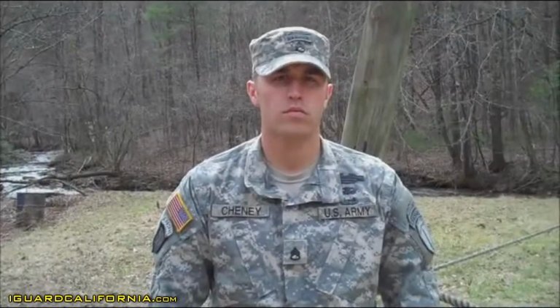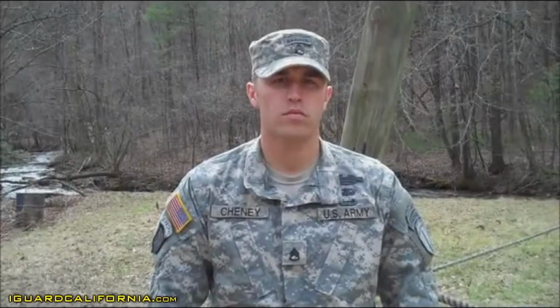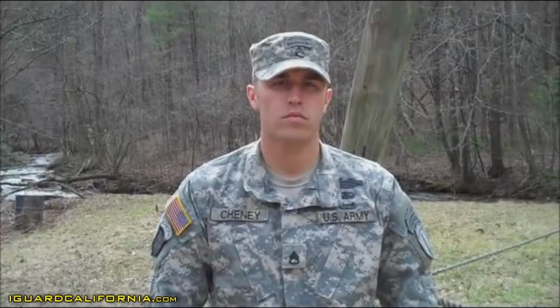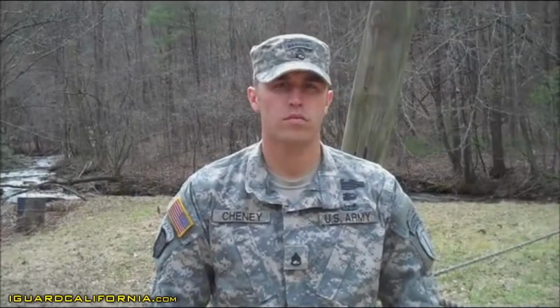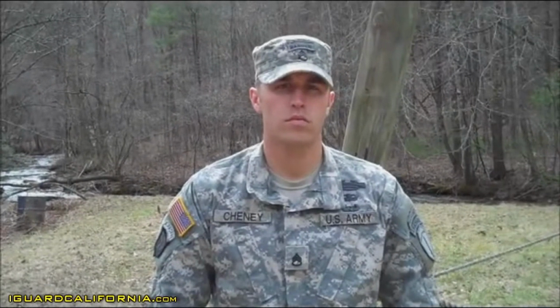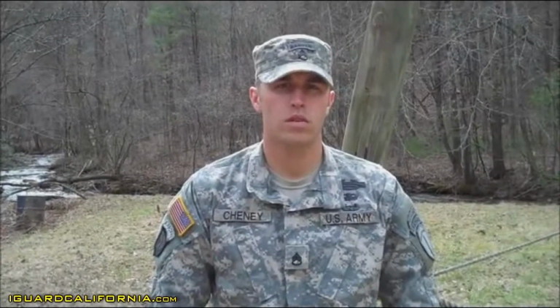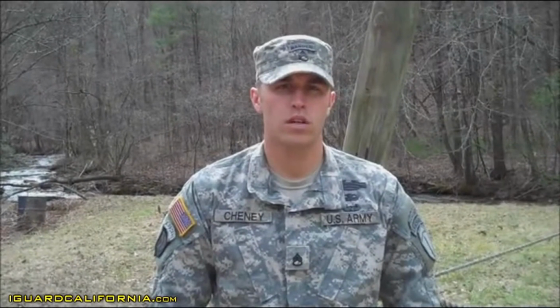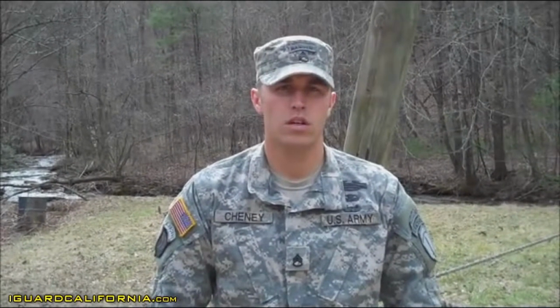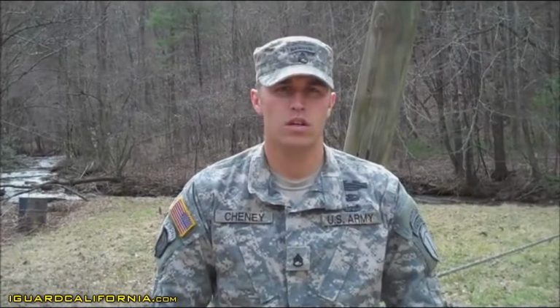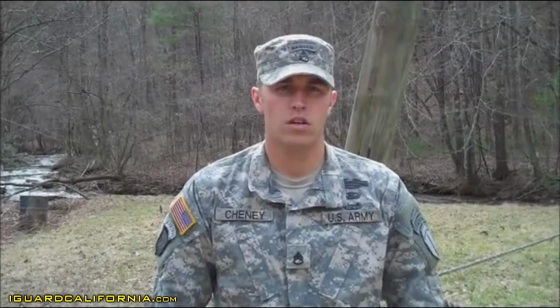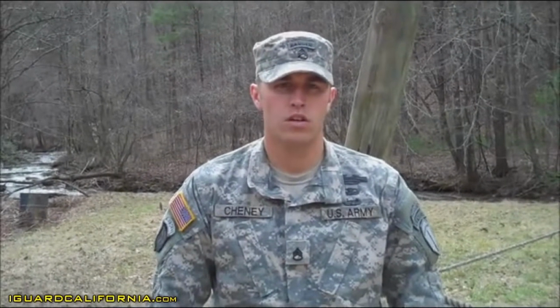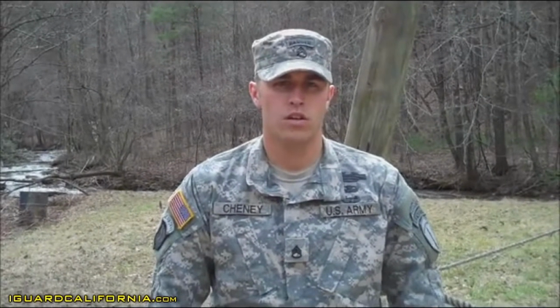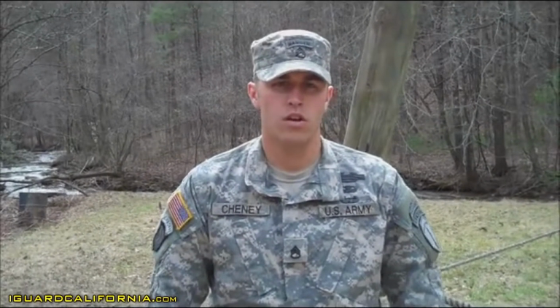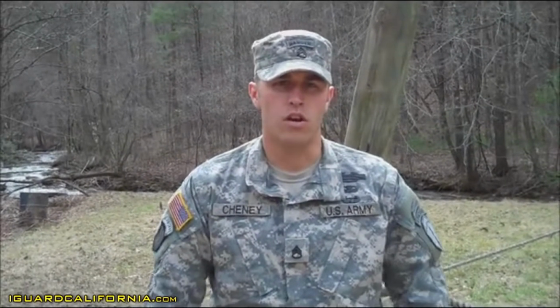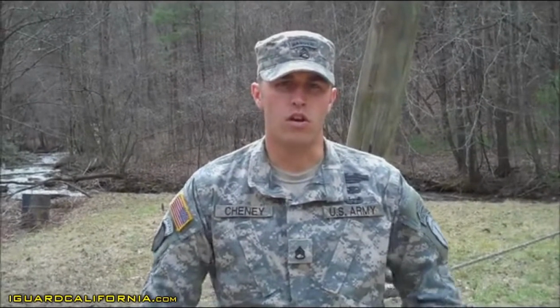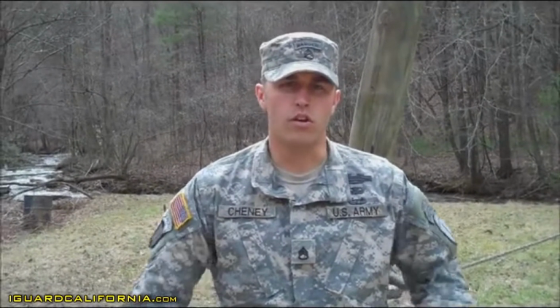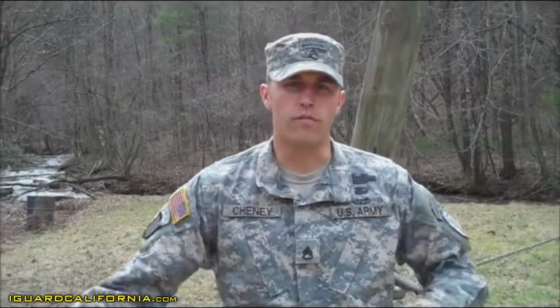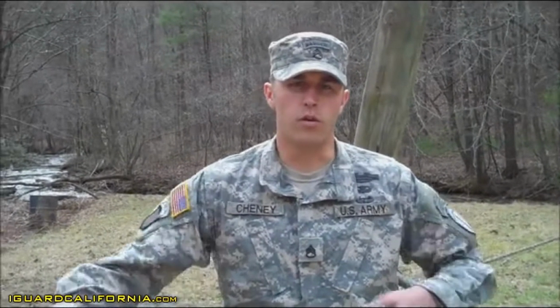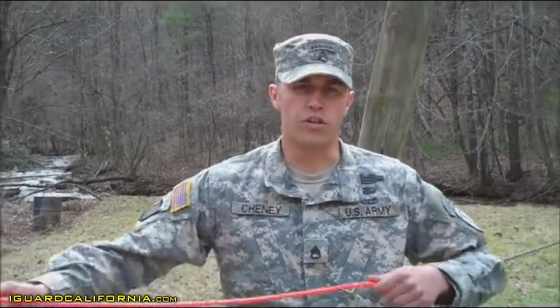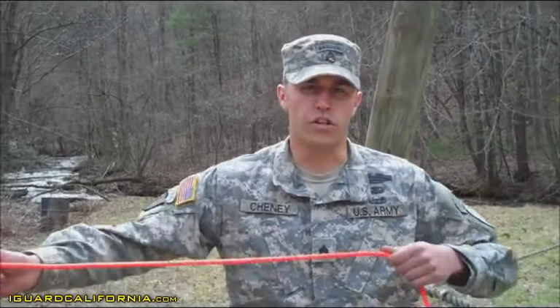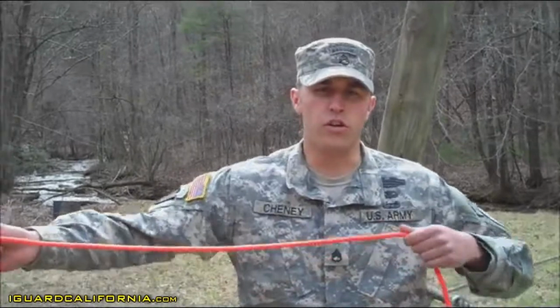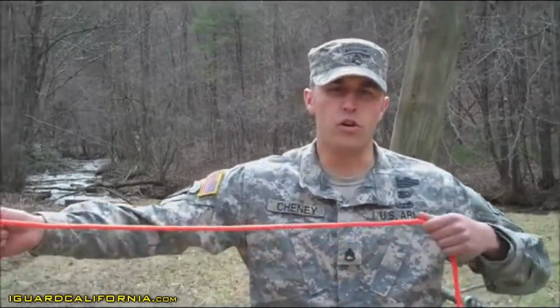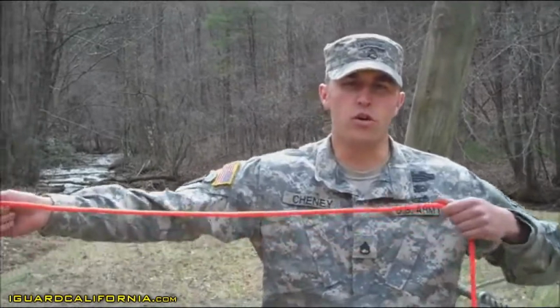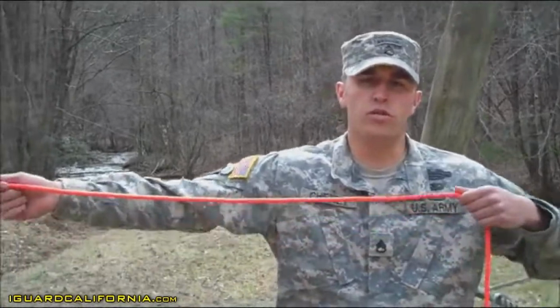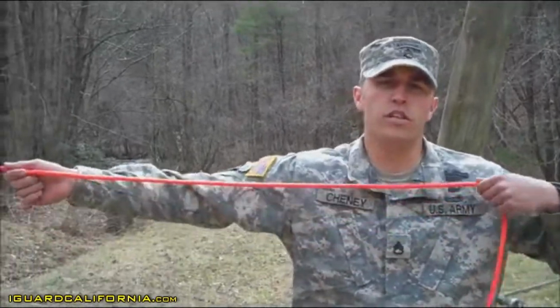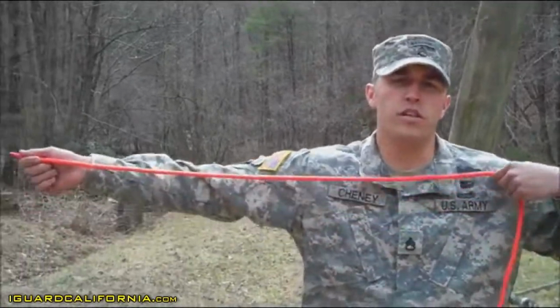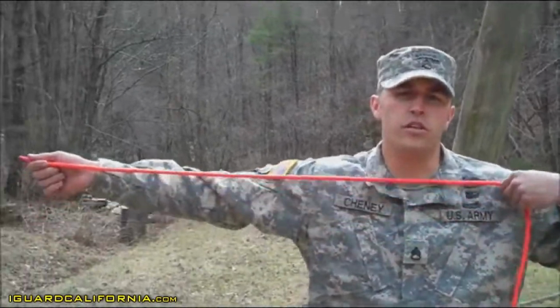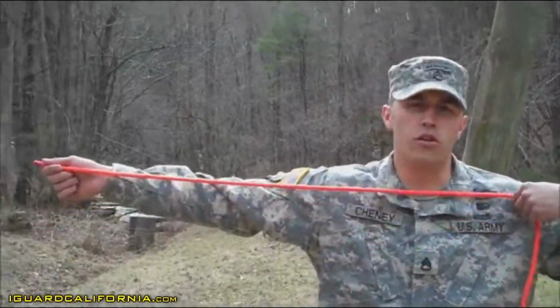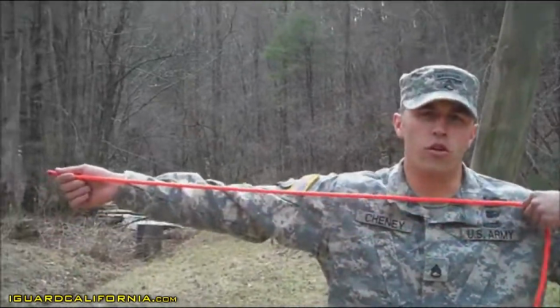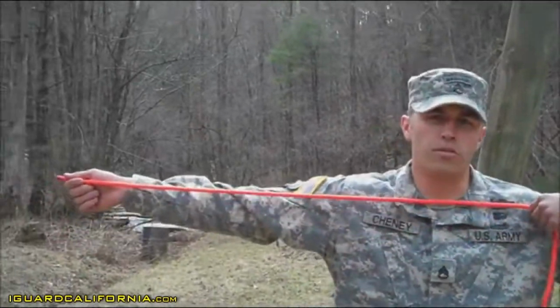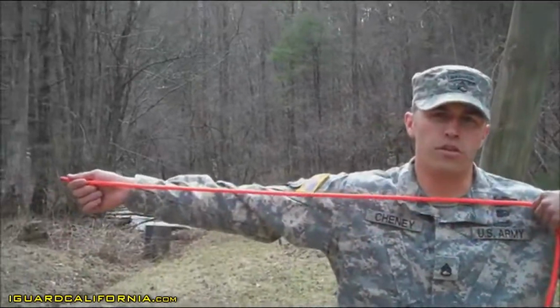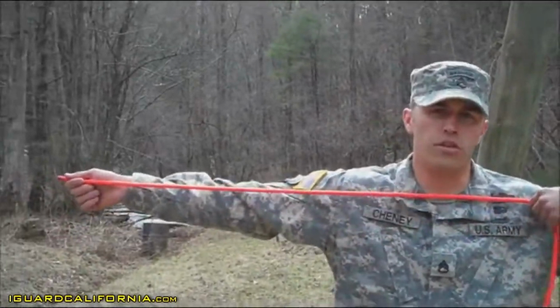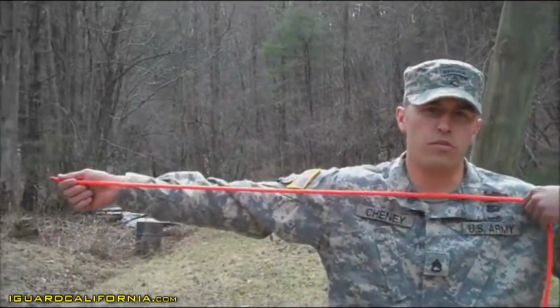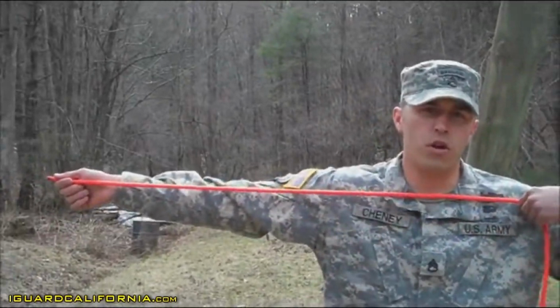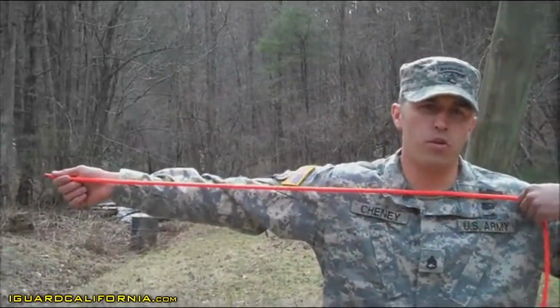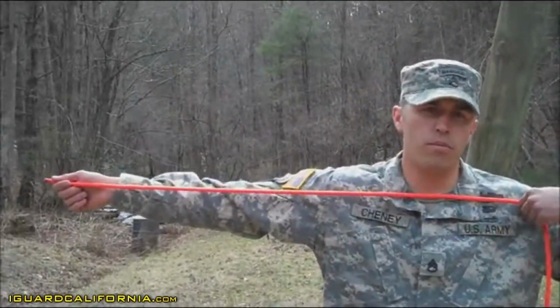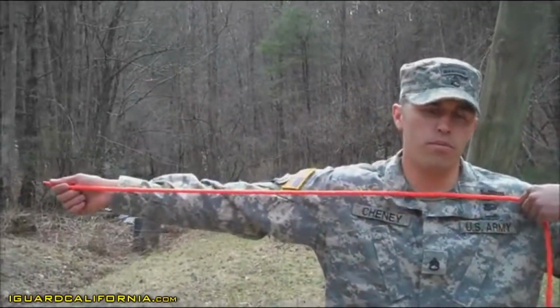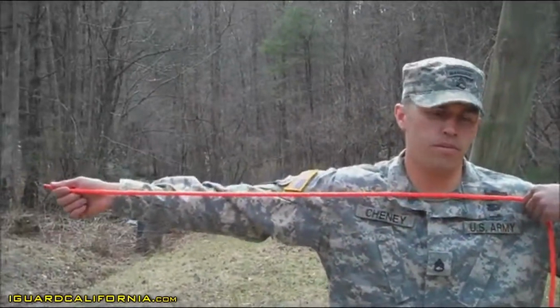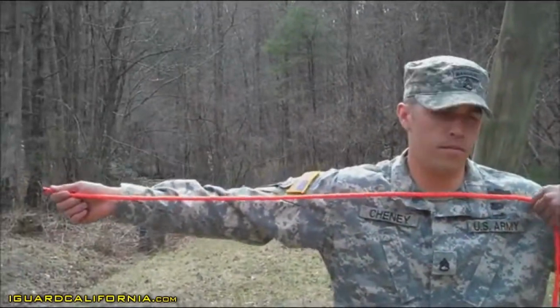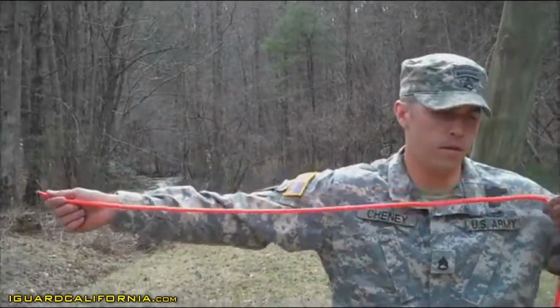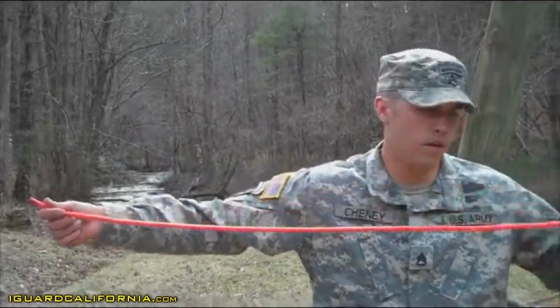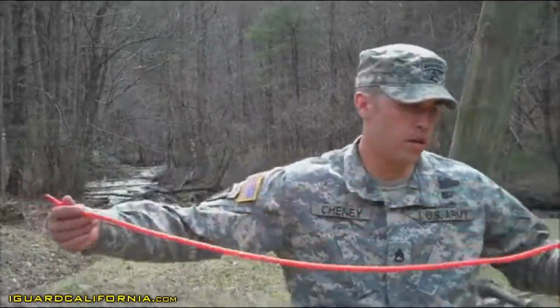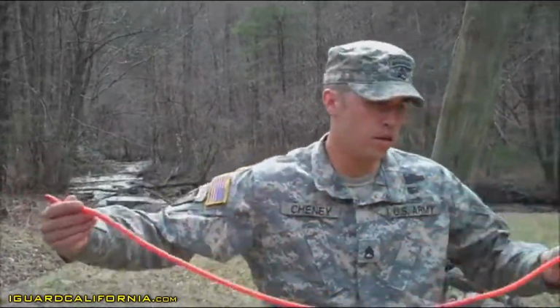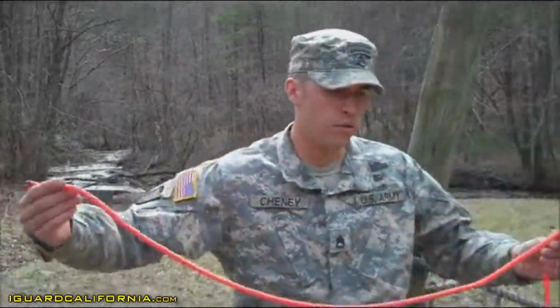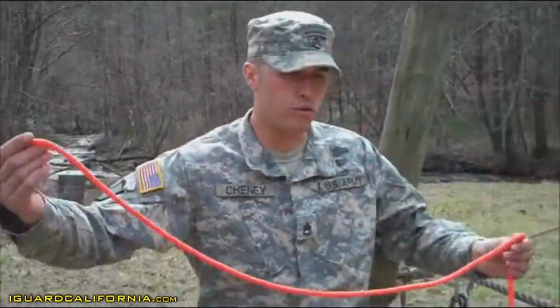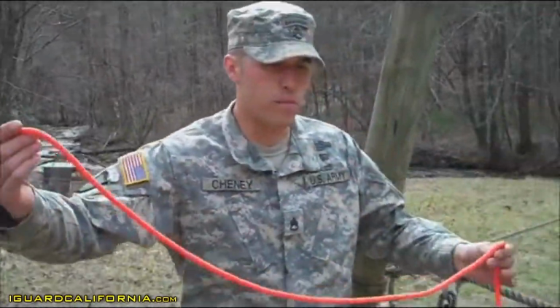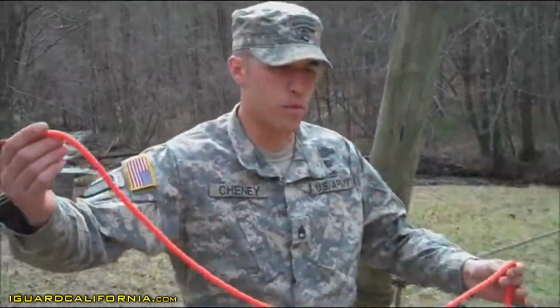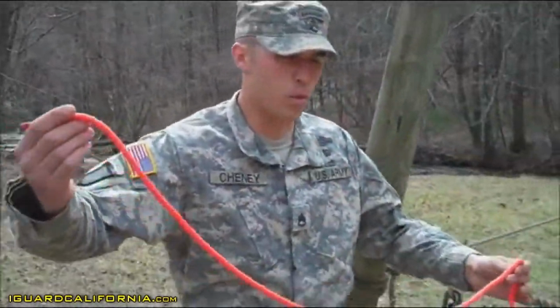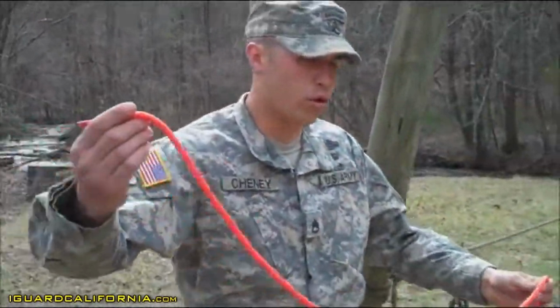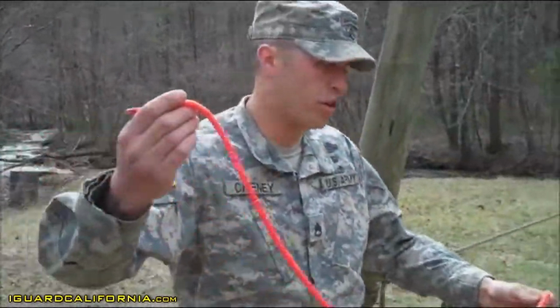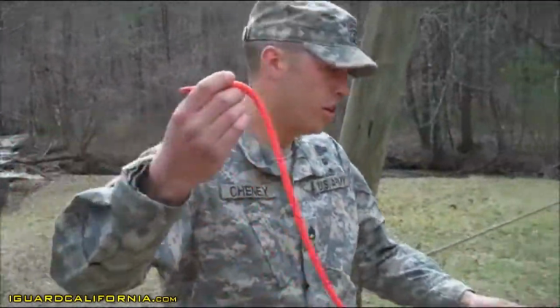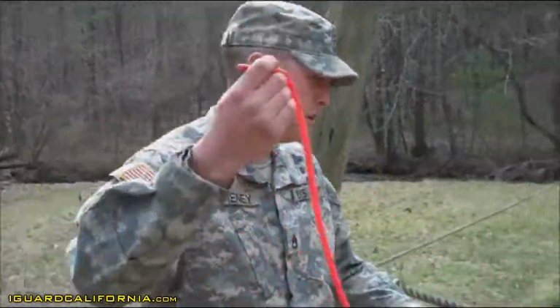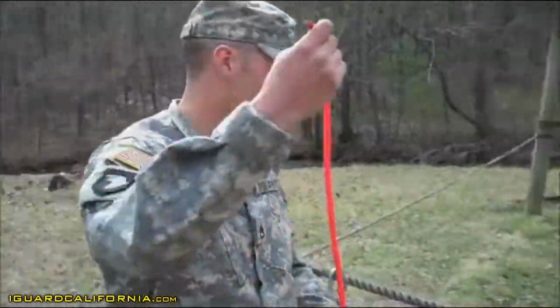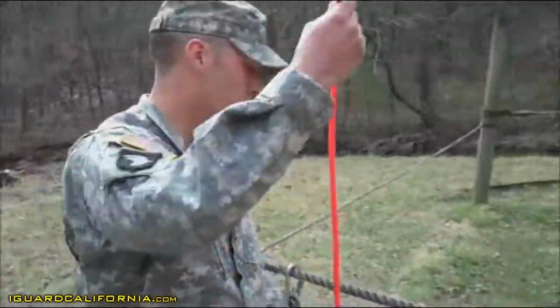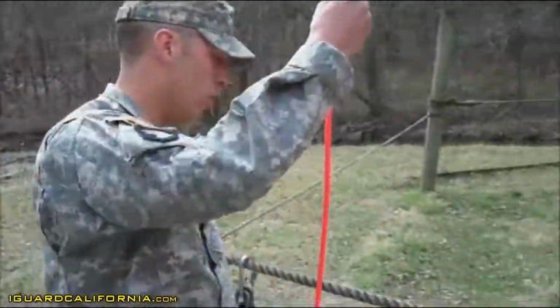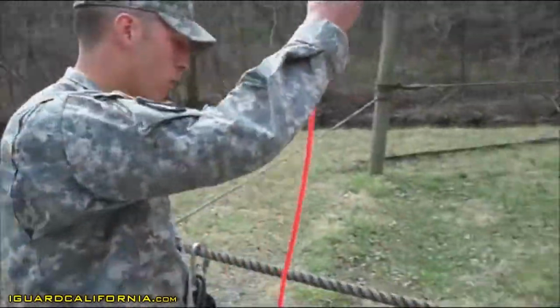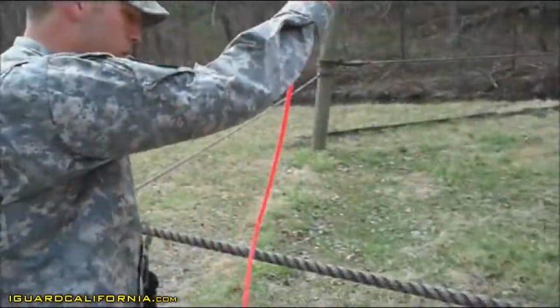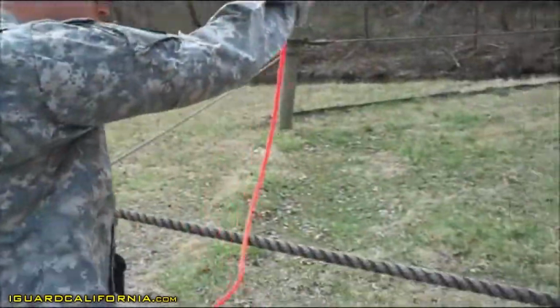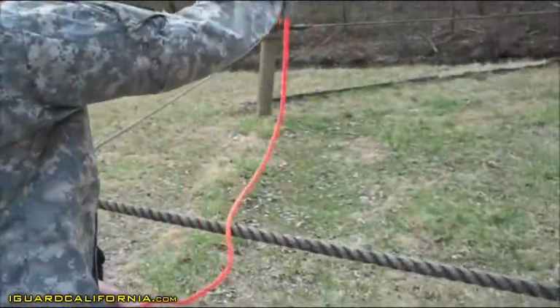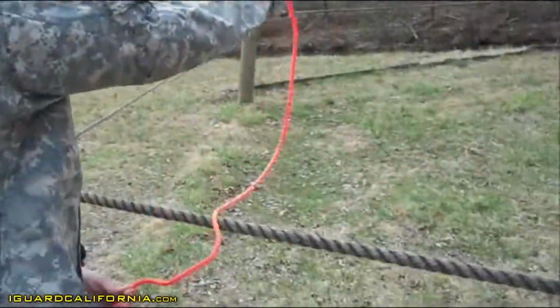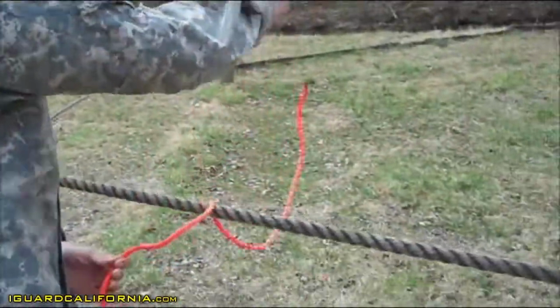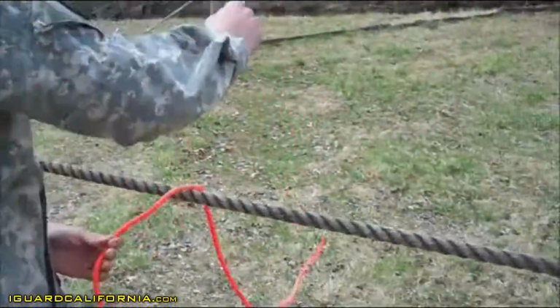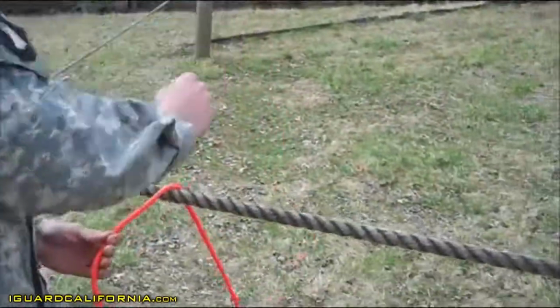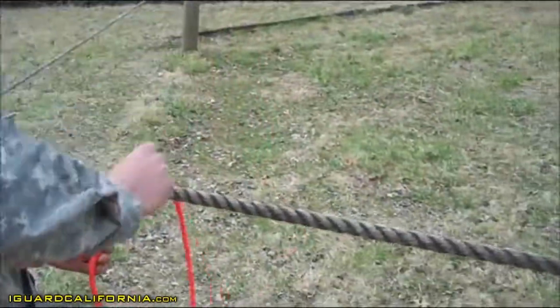The bowline. The first thing you're going to do is get a good arm's length of rope. Drape your working end over your rope corral.